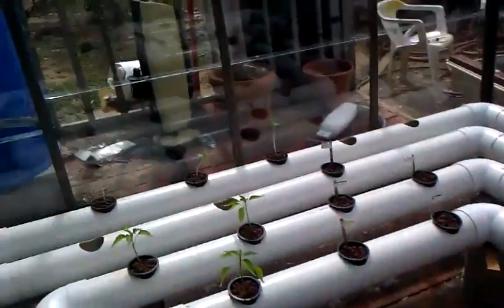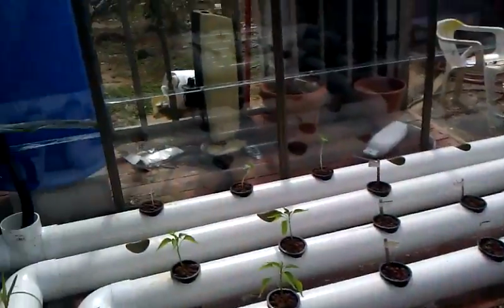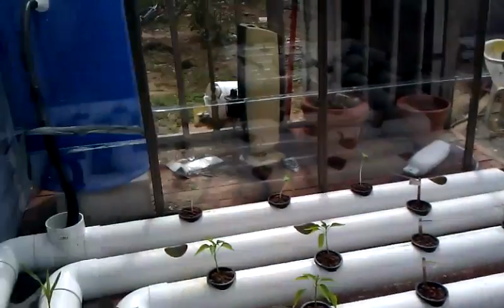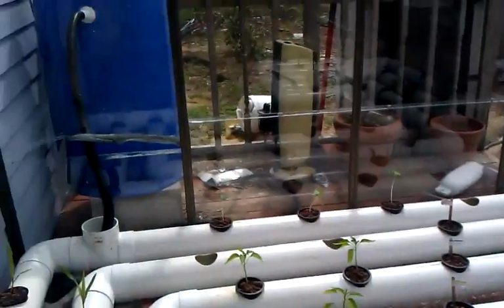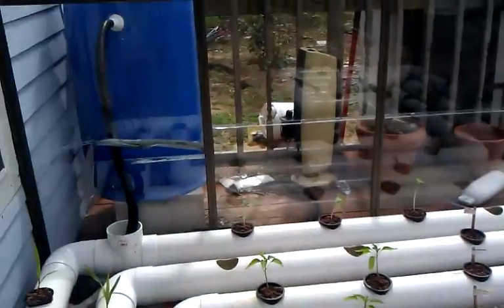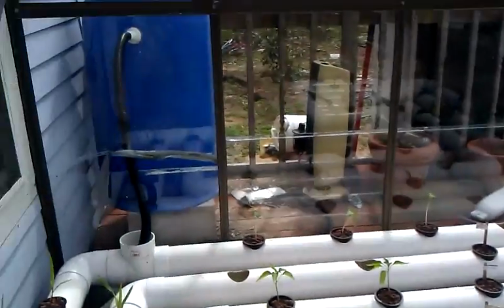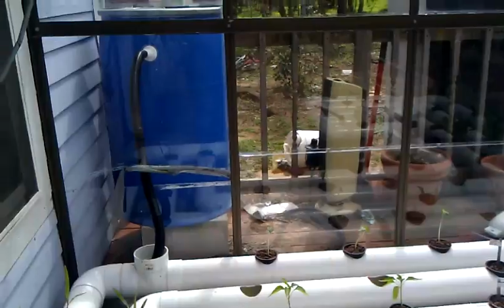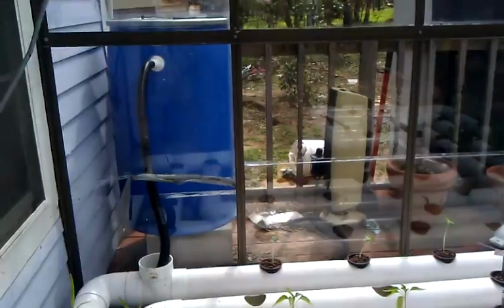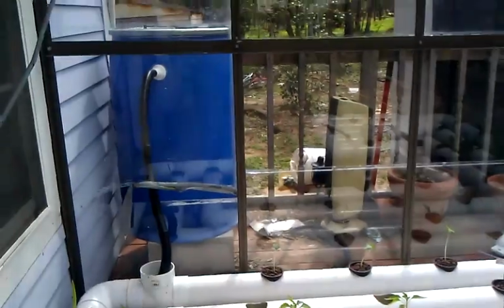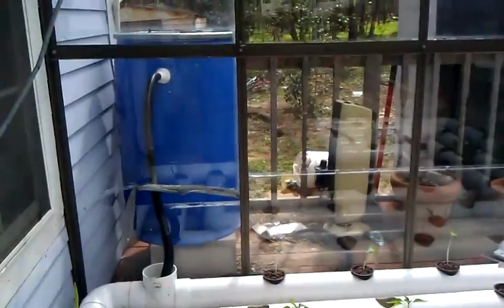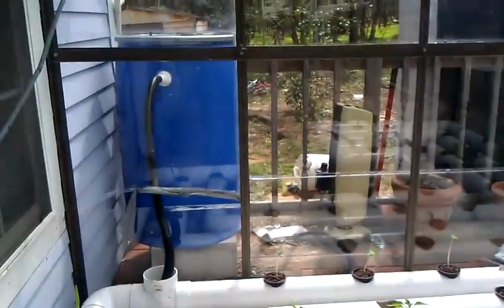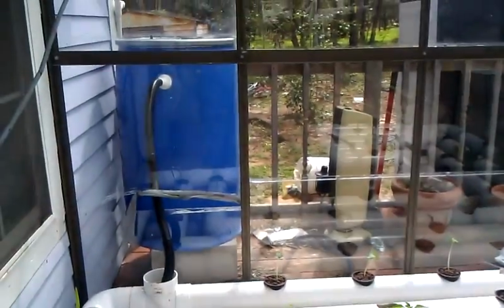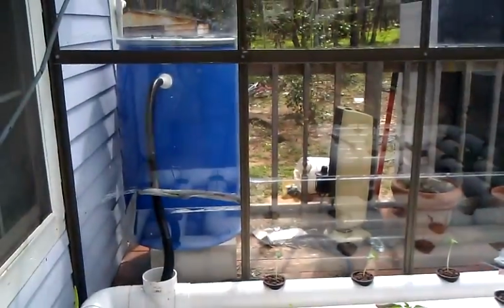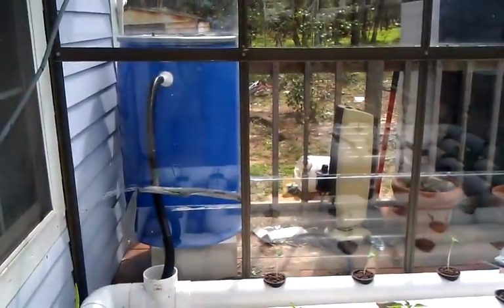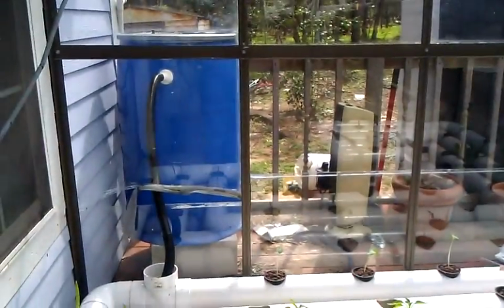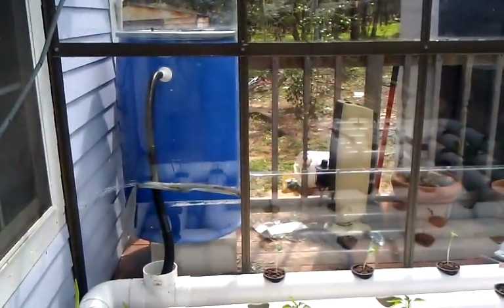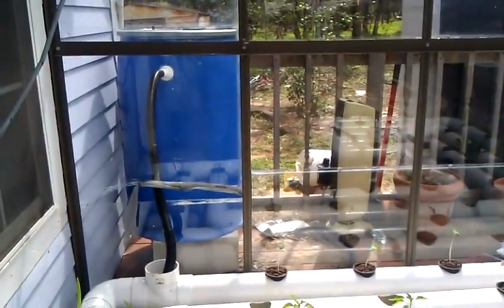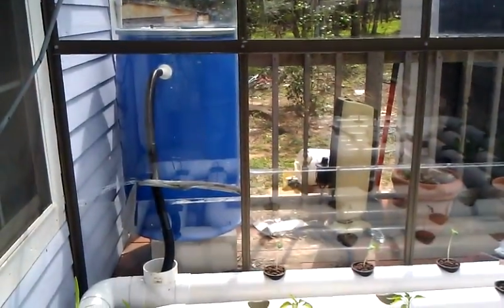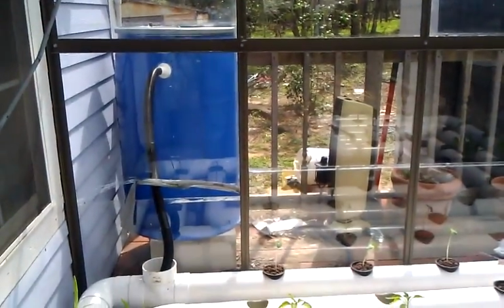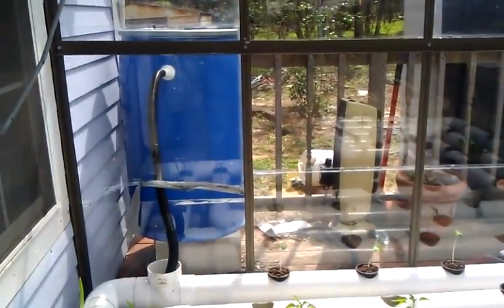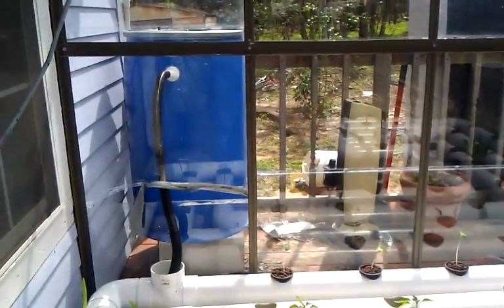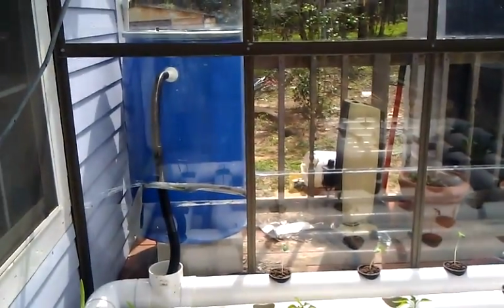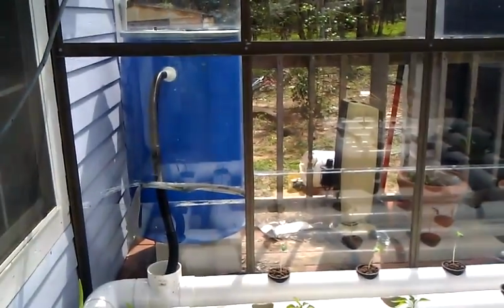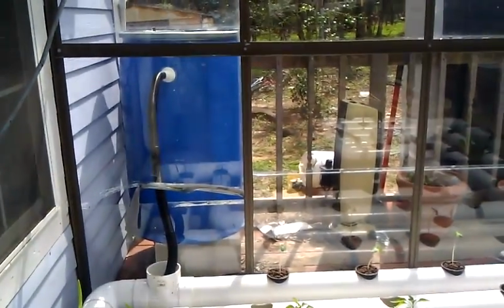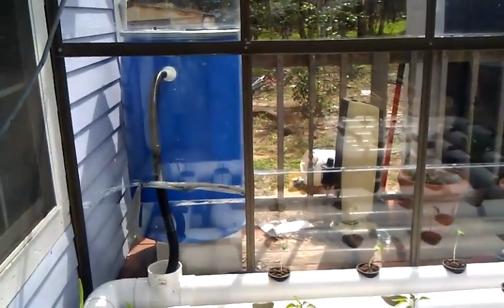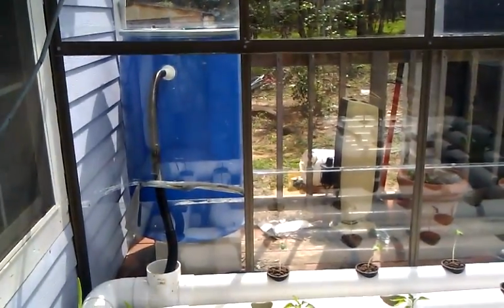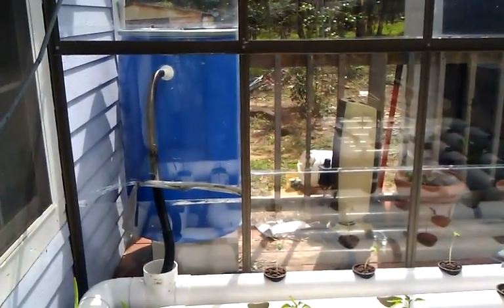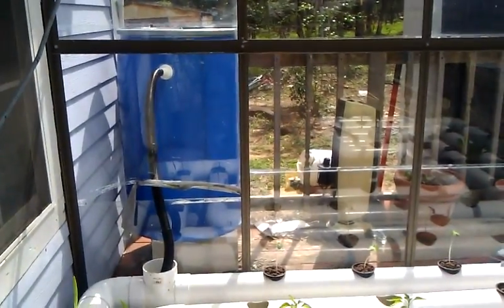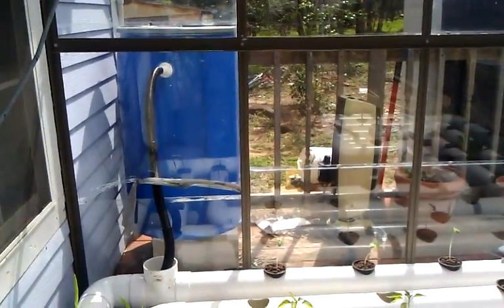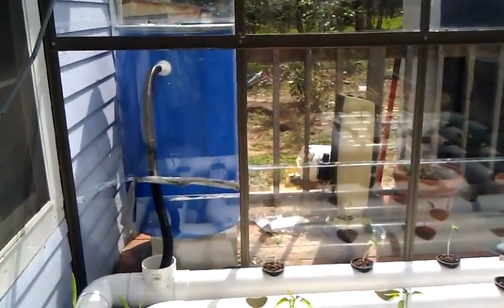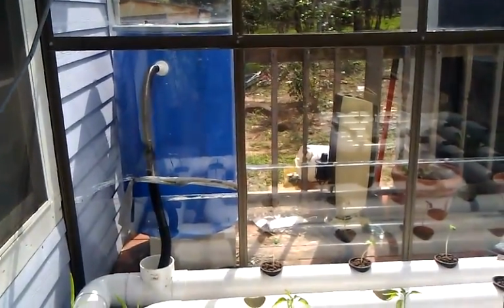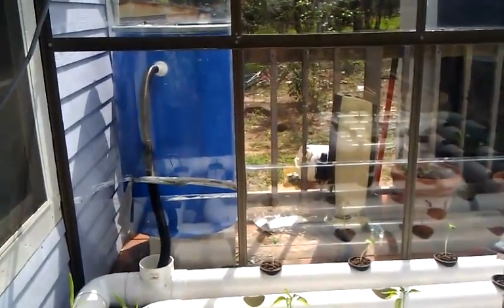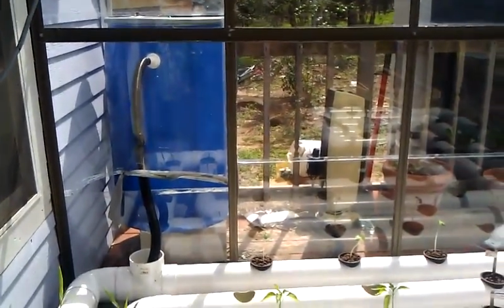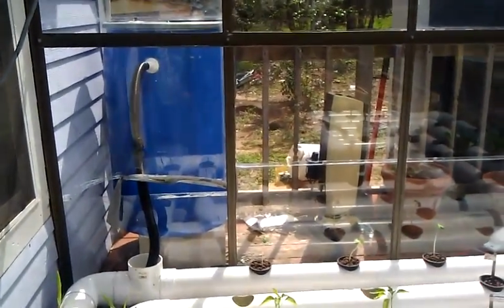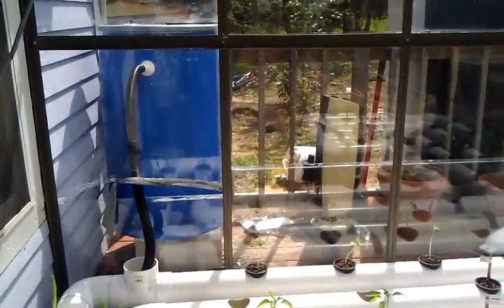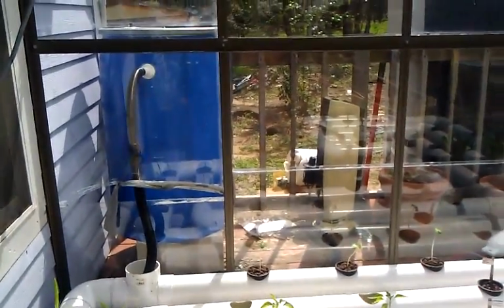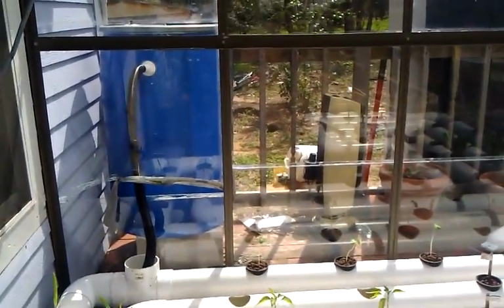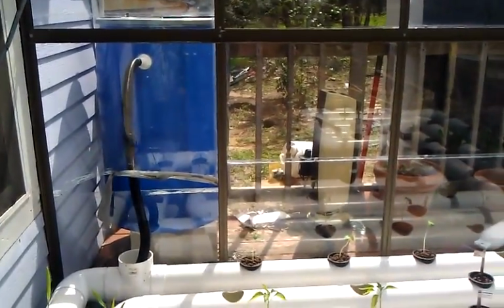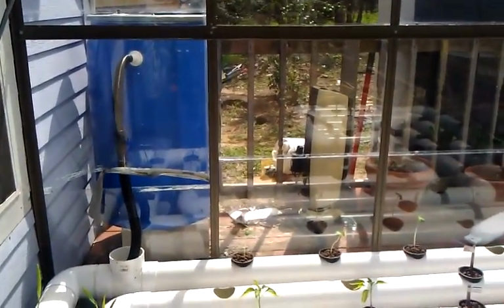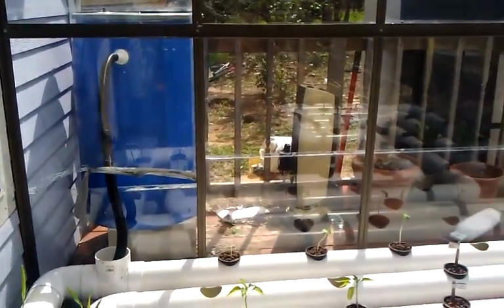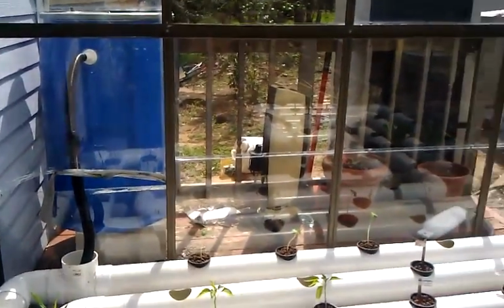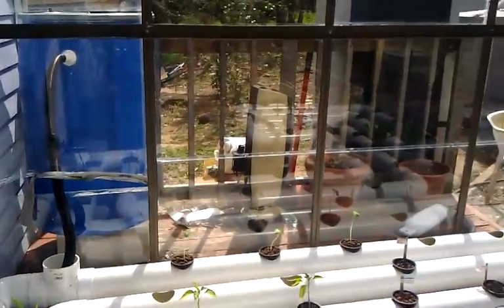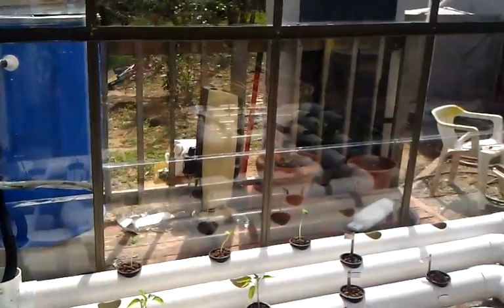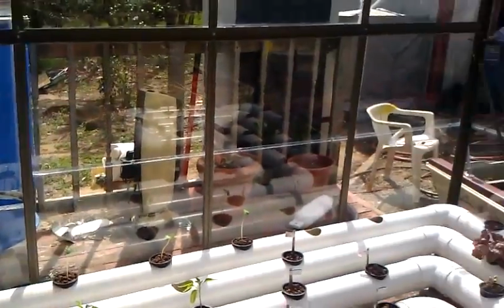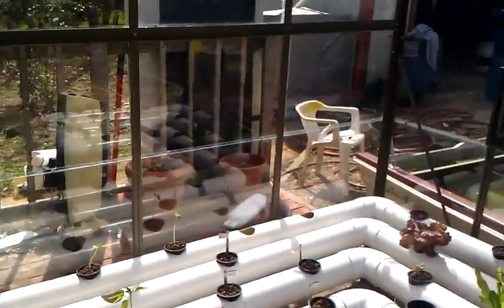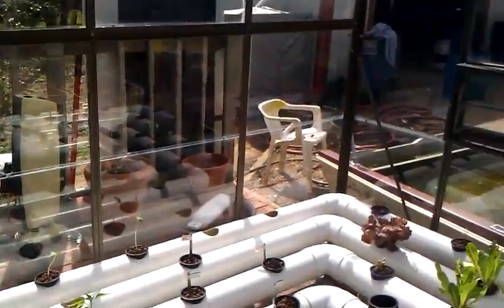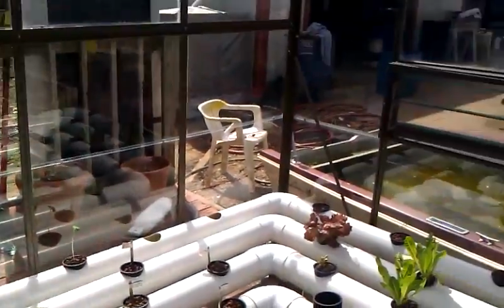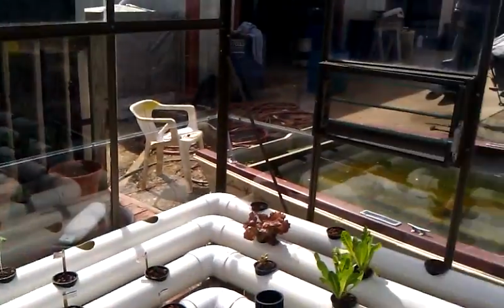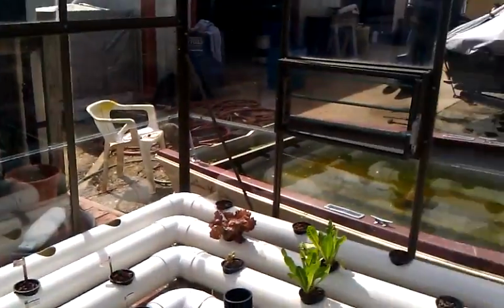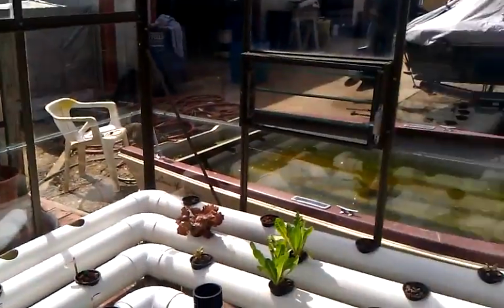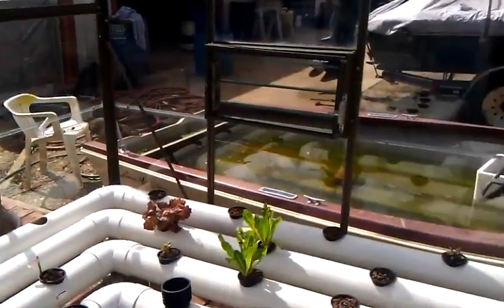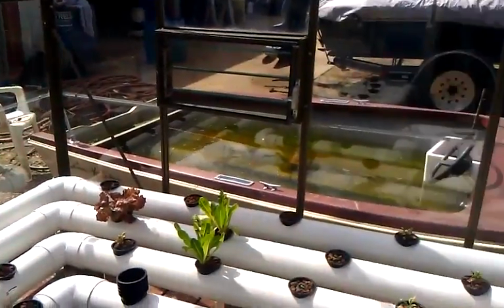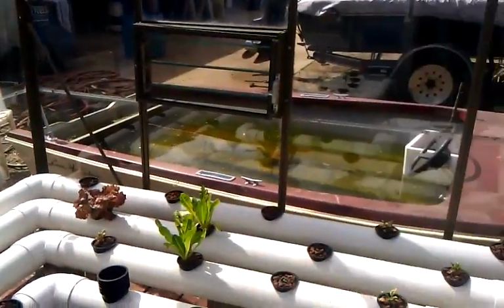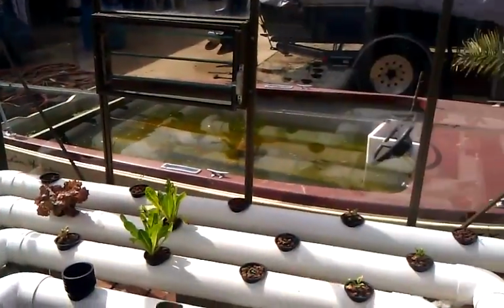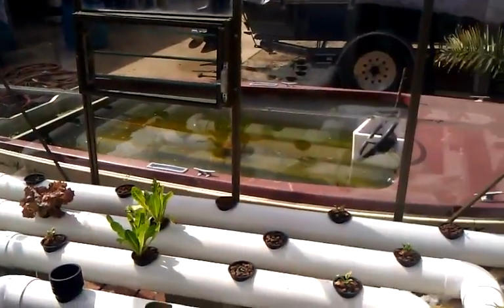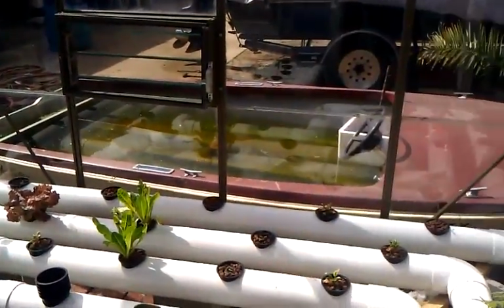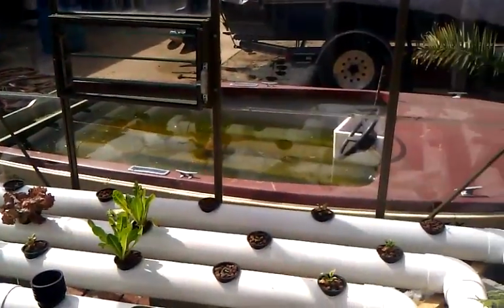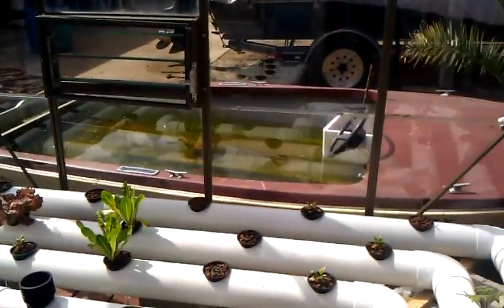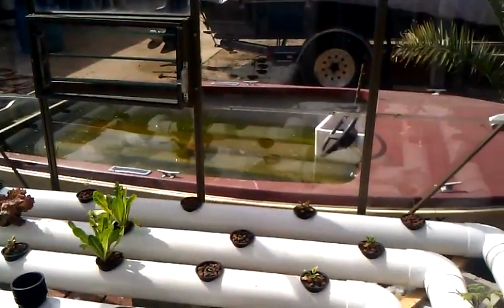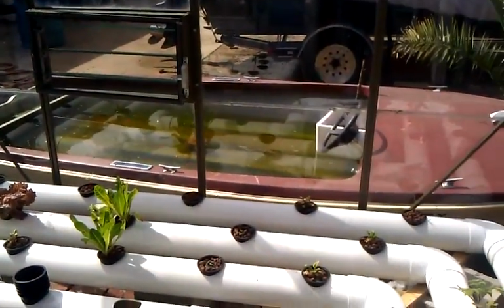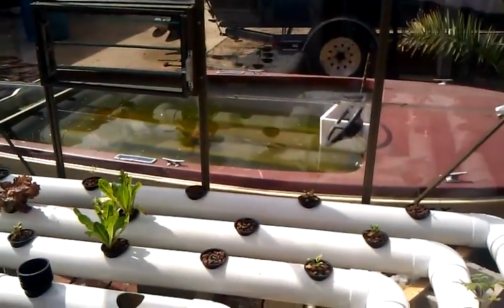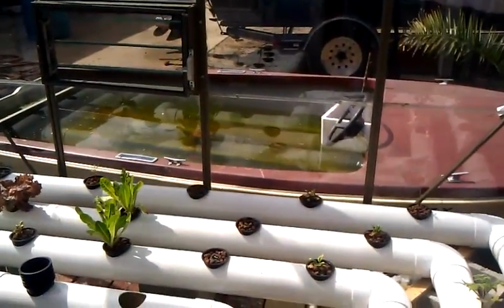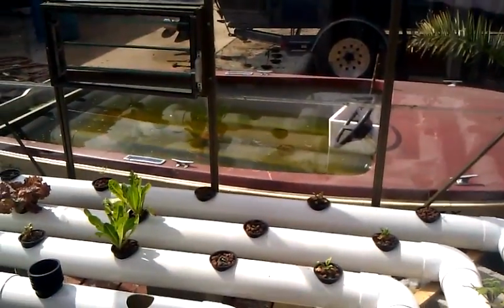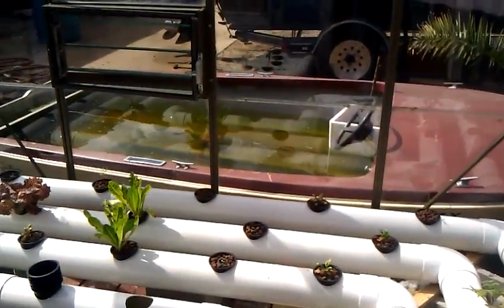Here's our blue barrel that holds our media, and that's it.